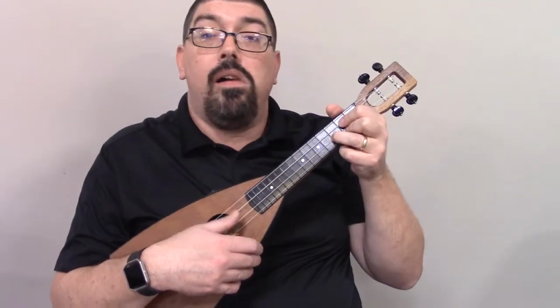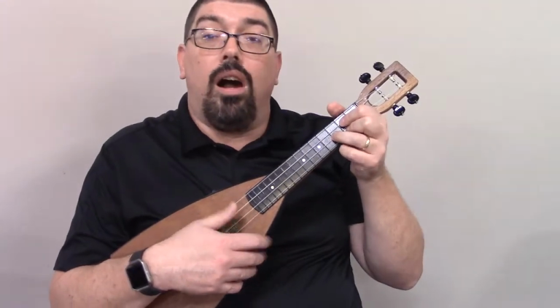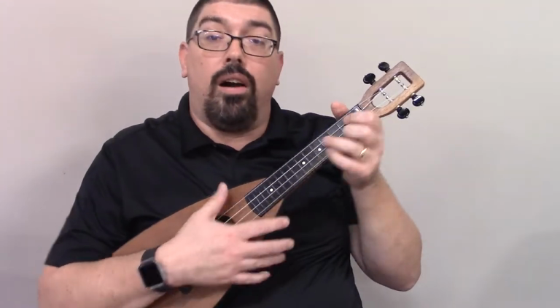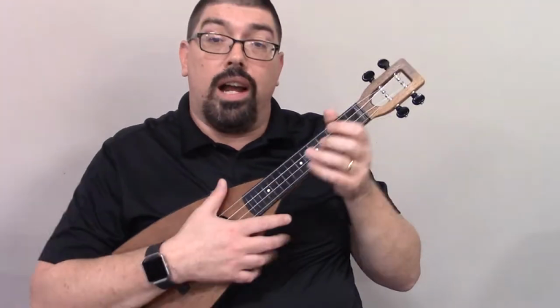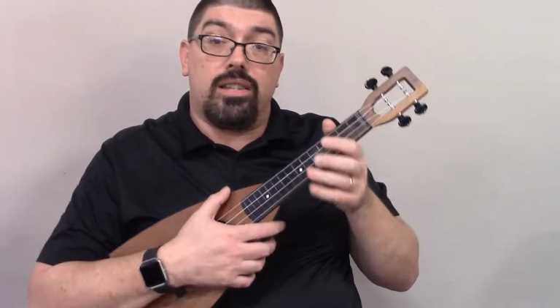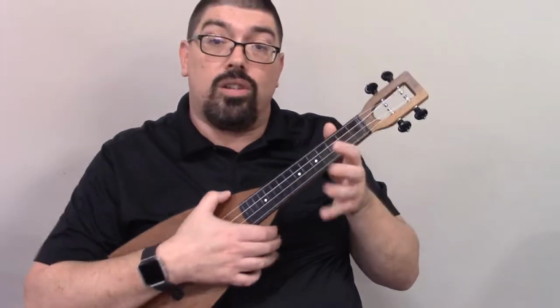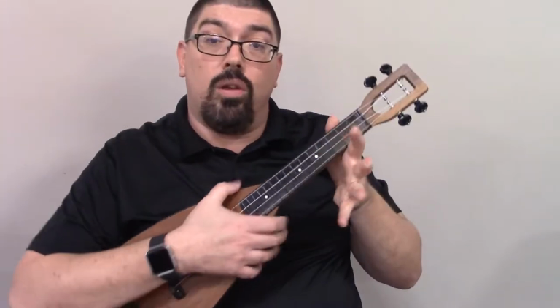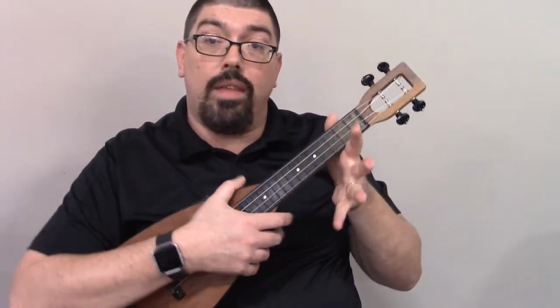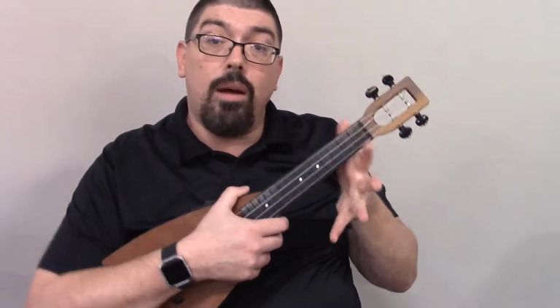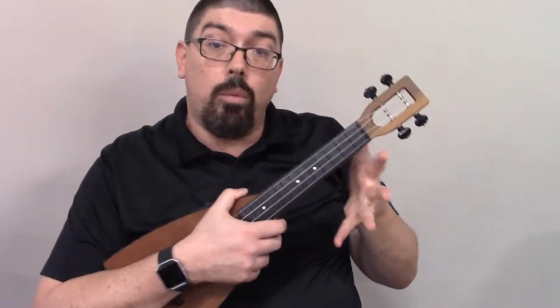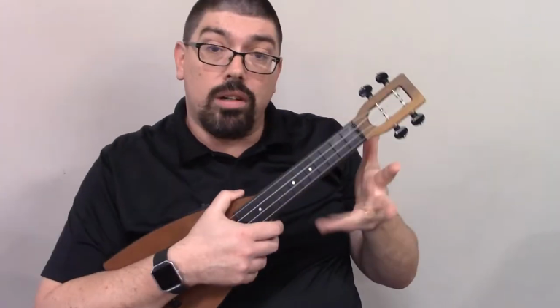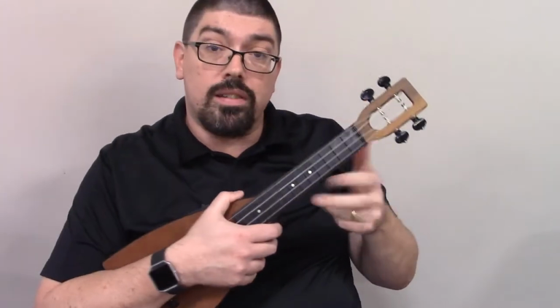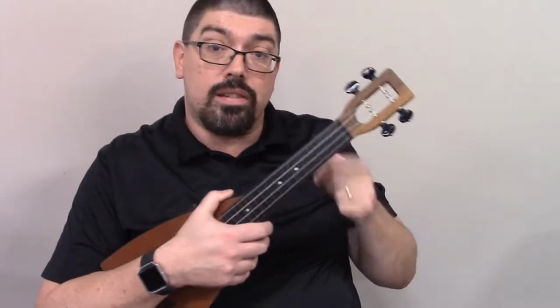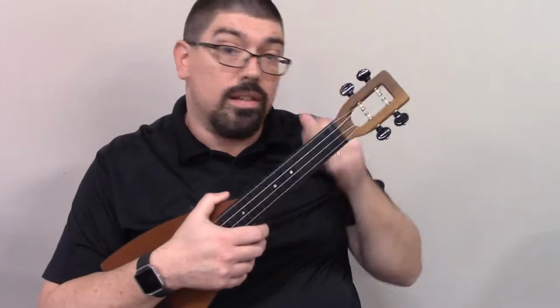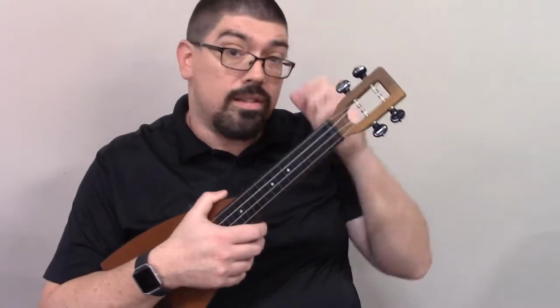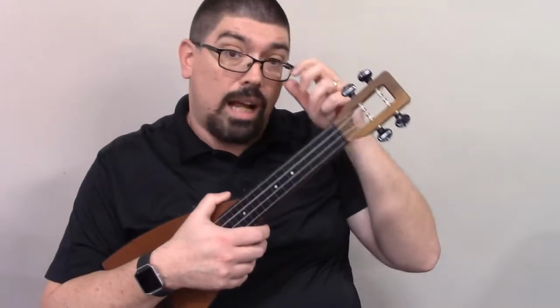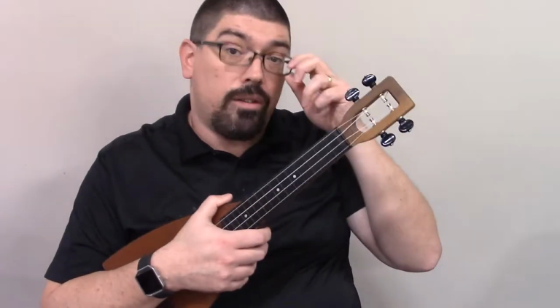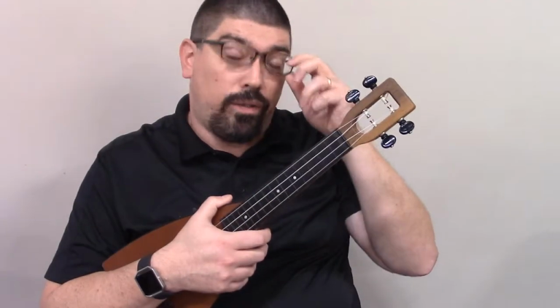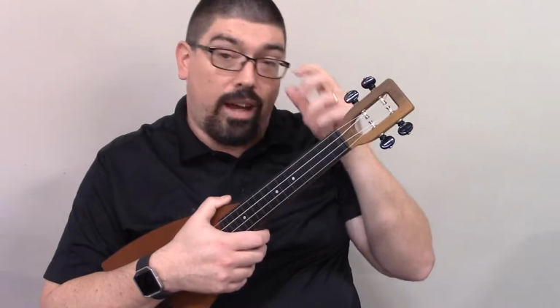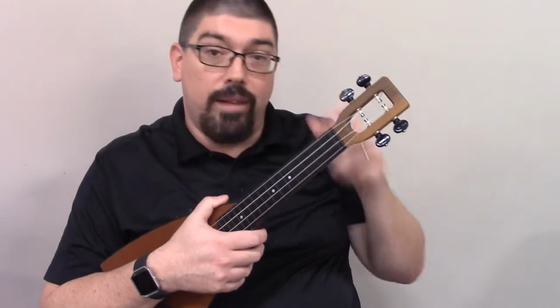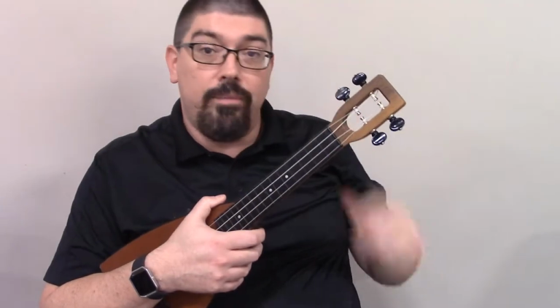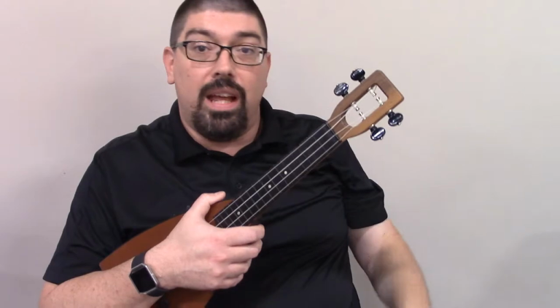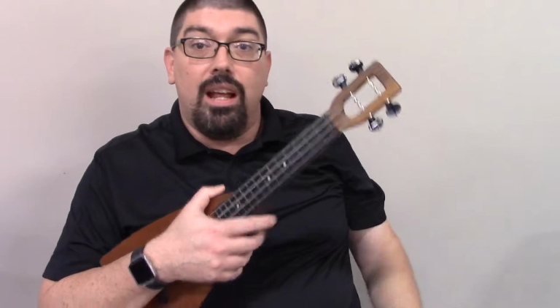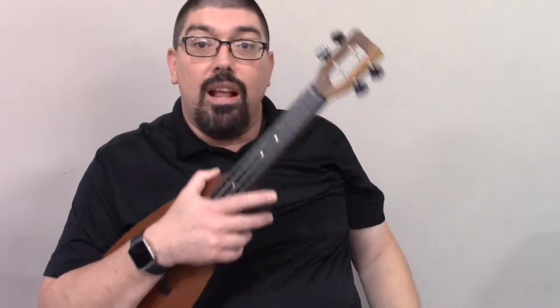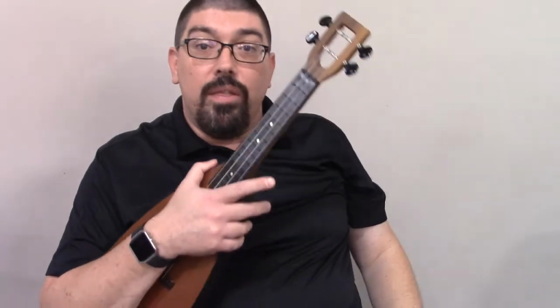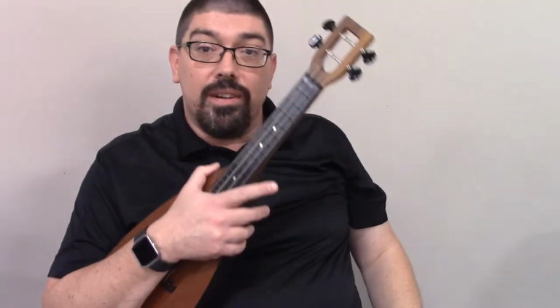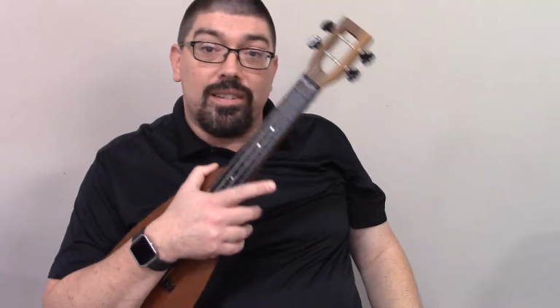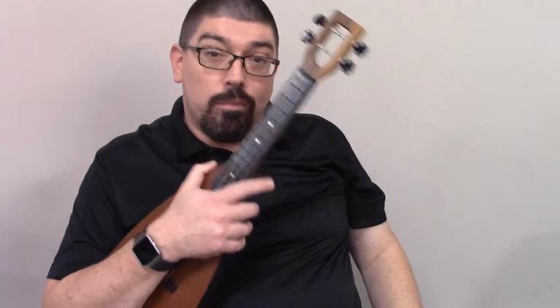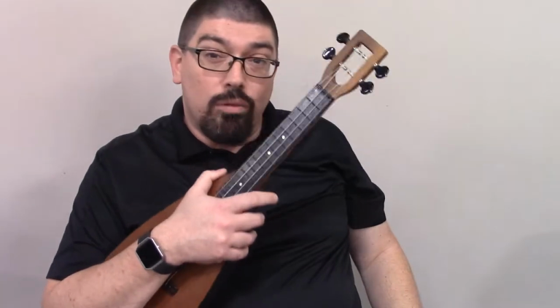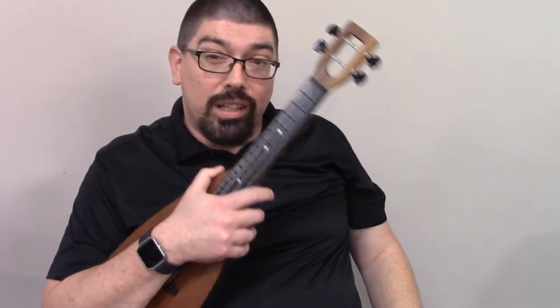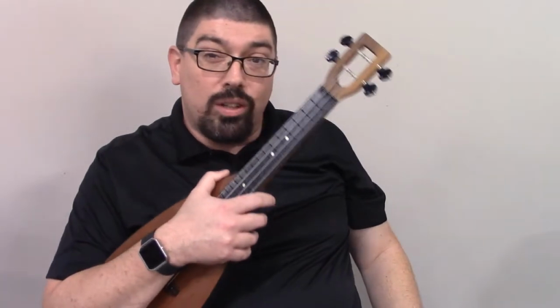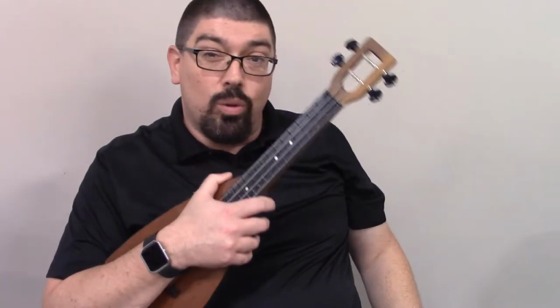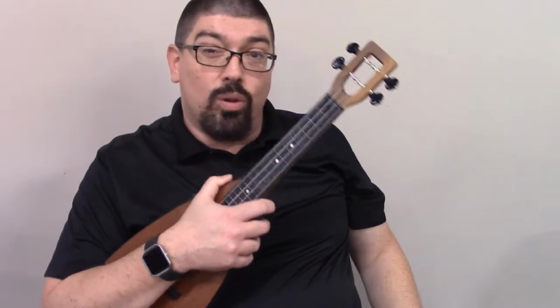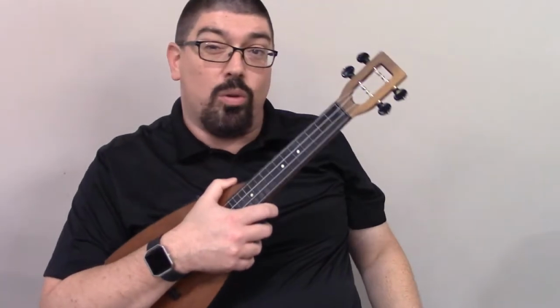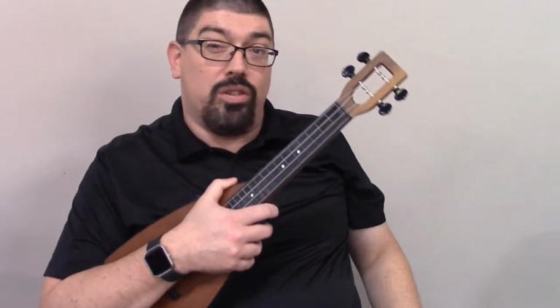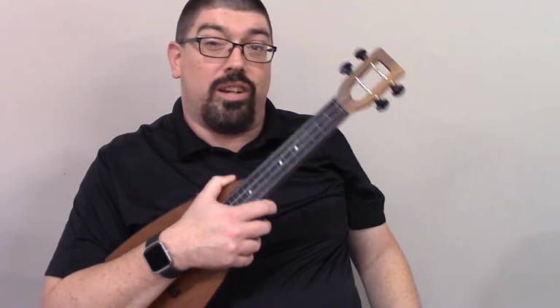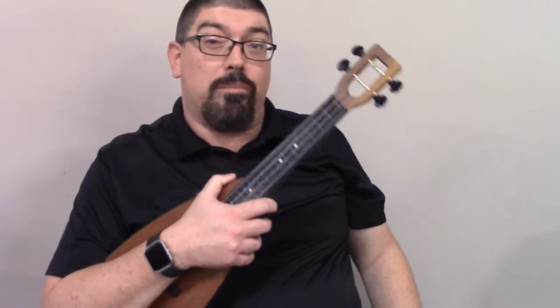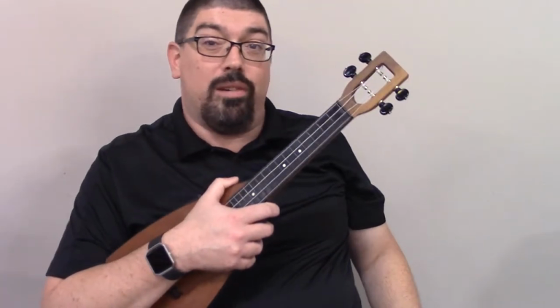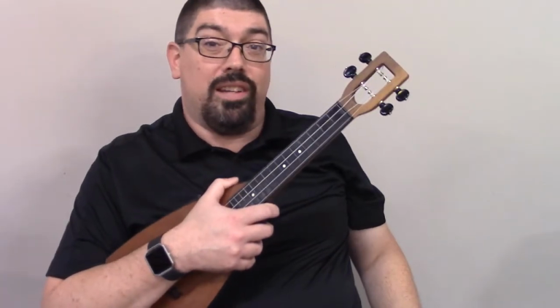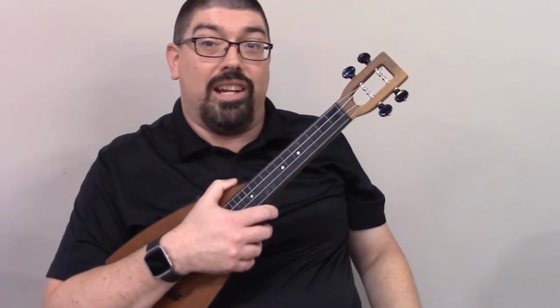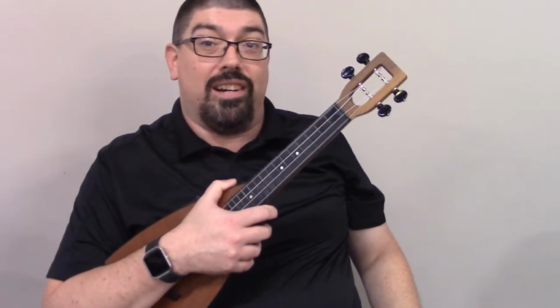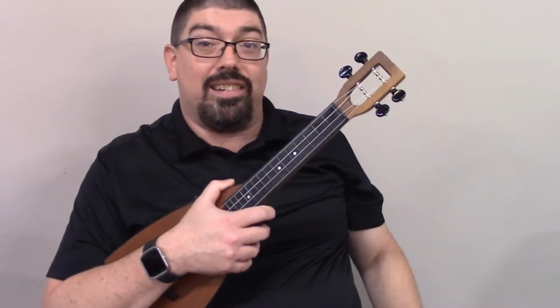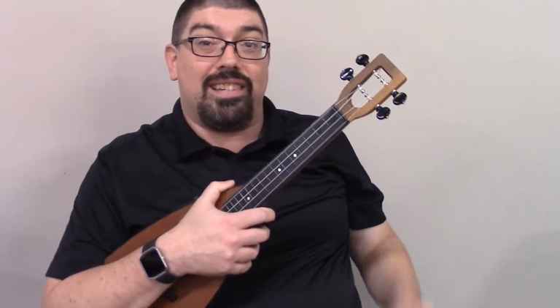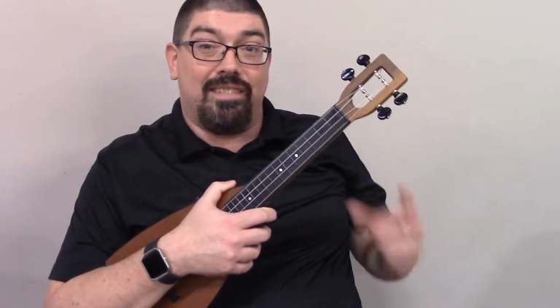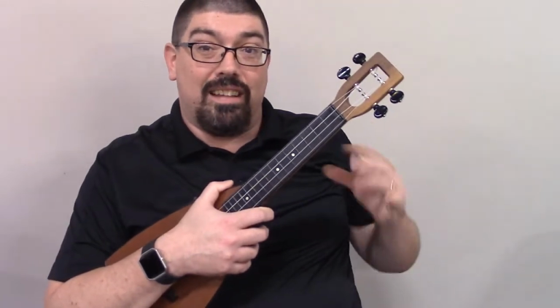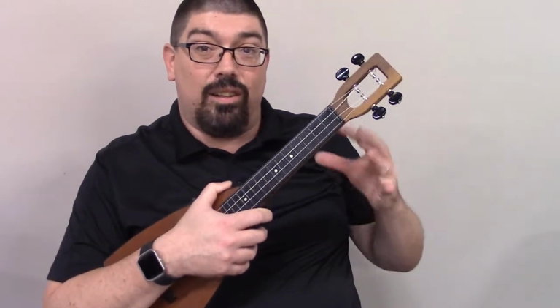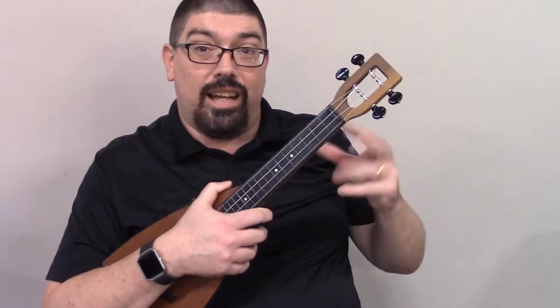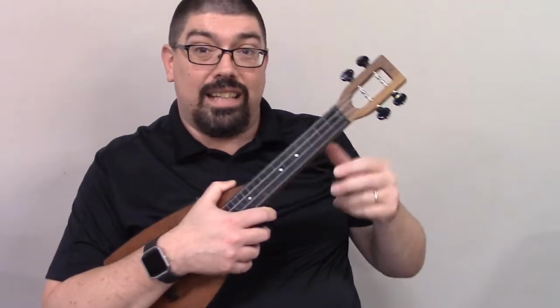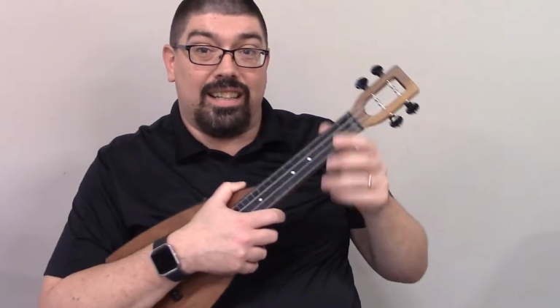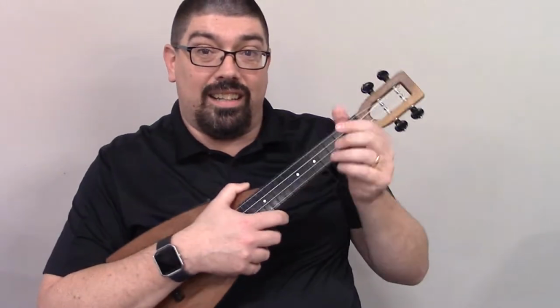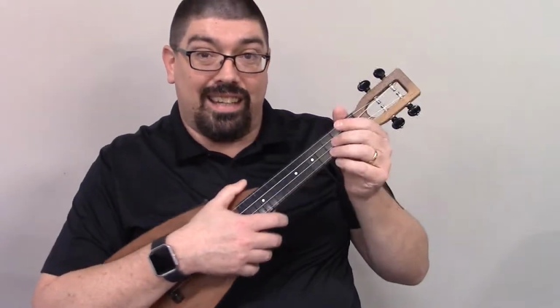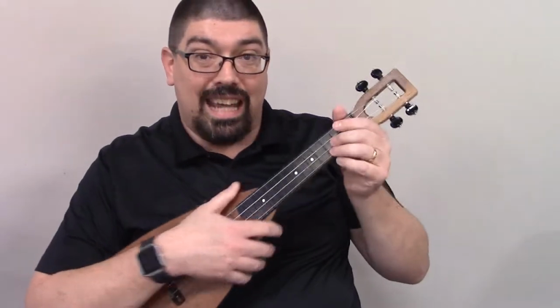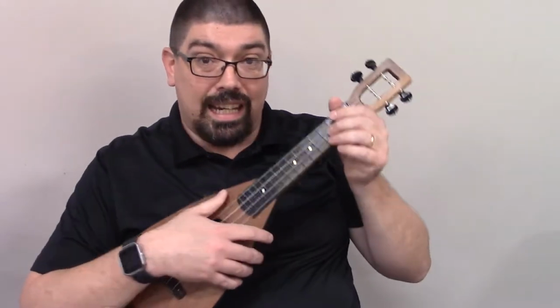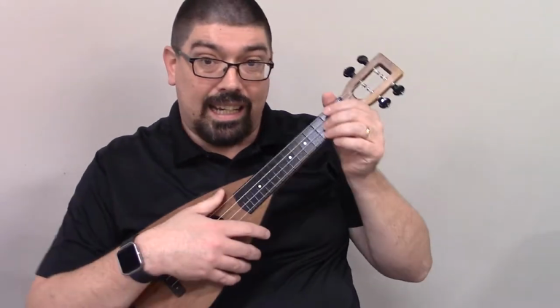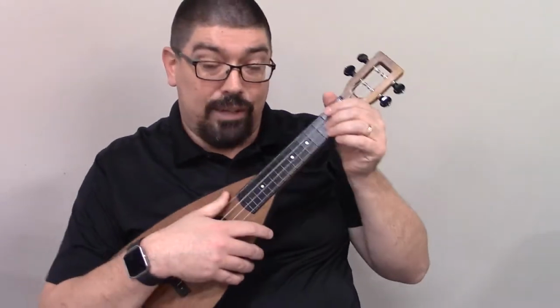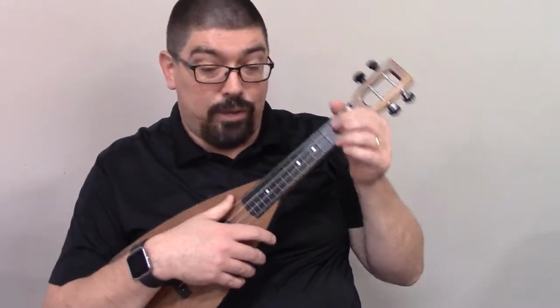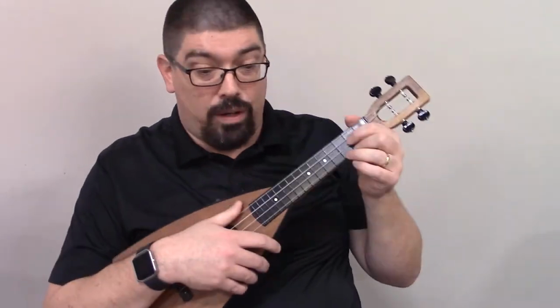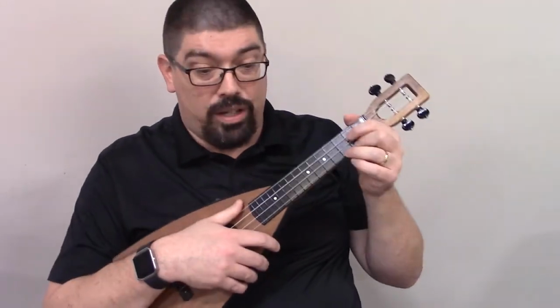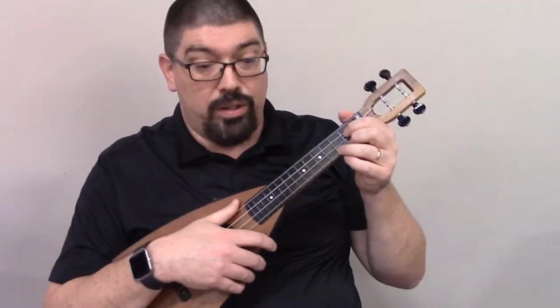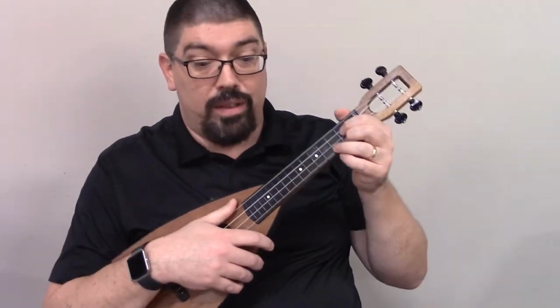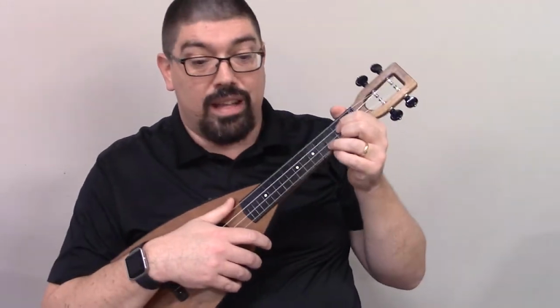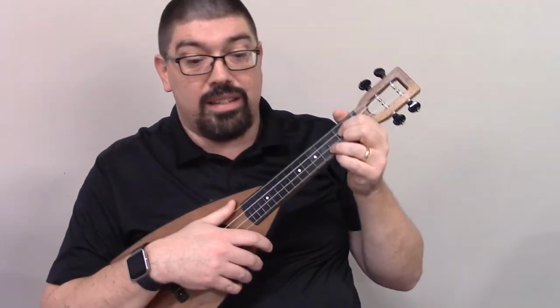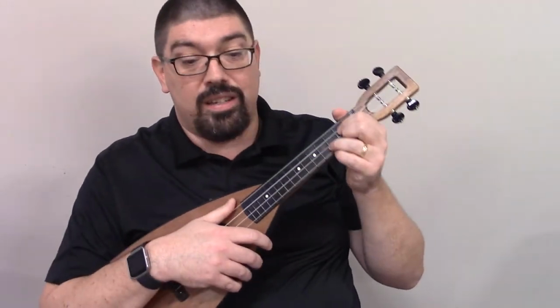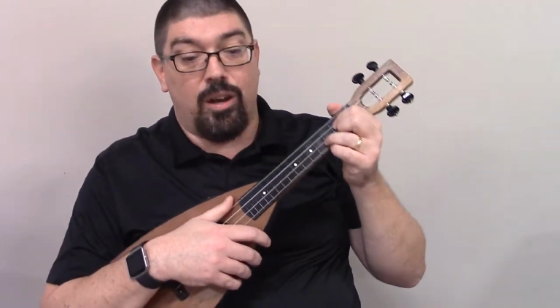Alright, so that works and sounds fine. There are some really cool chords you can put in there and just give that a little icing on the cake if you want to do that.